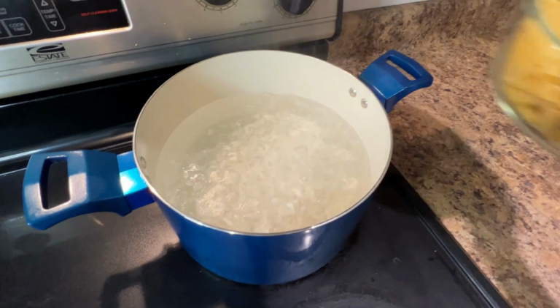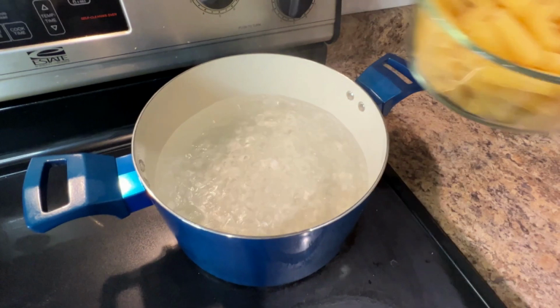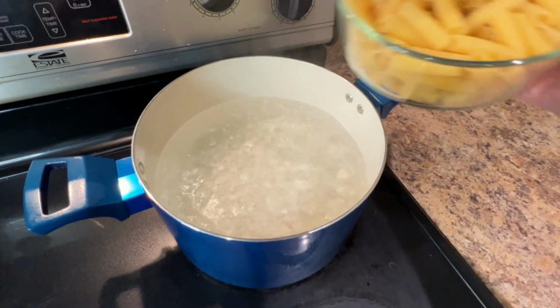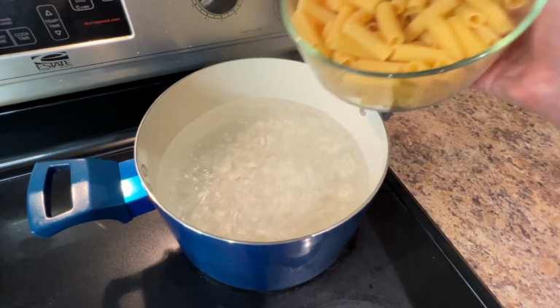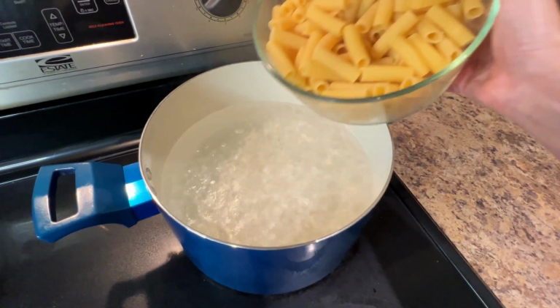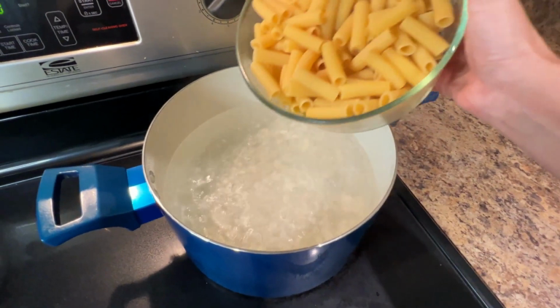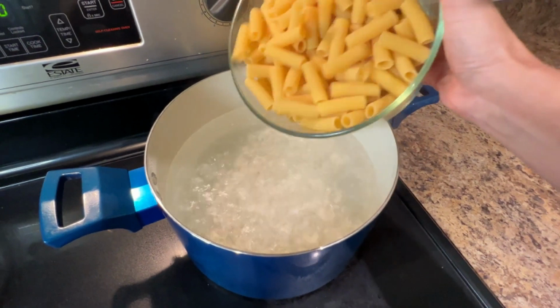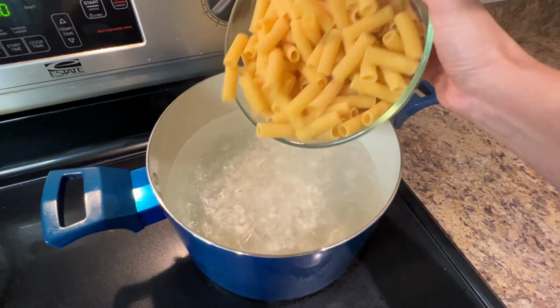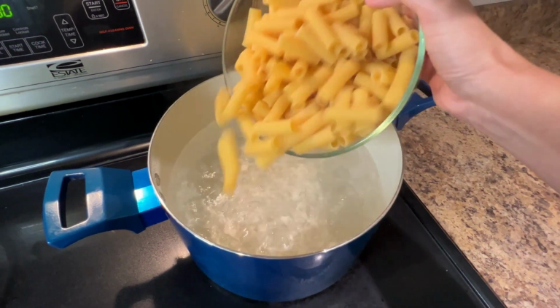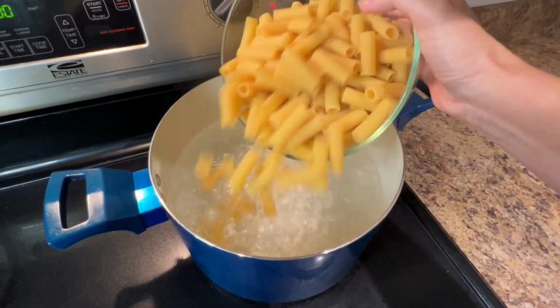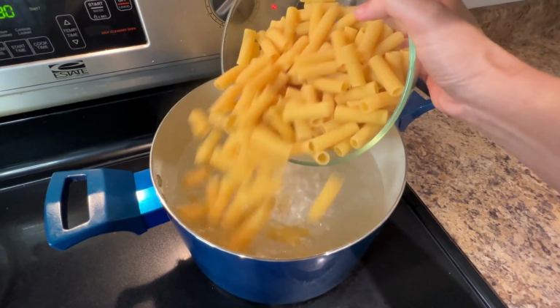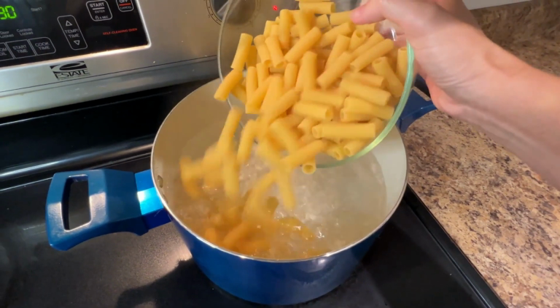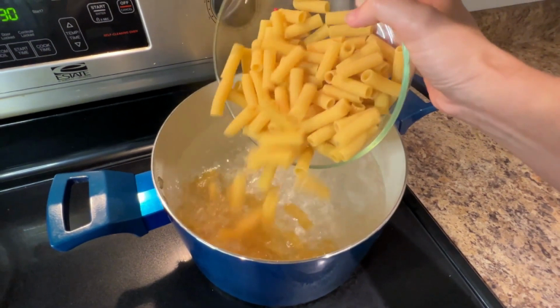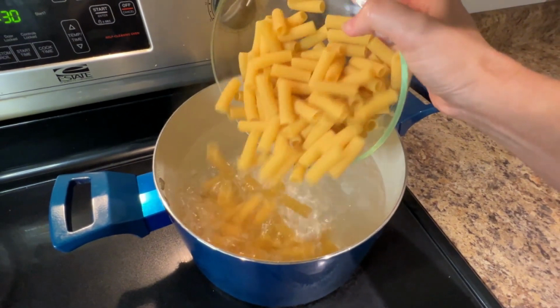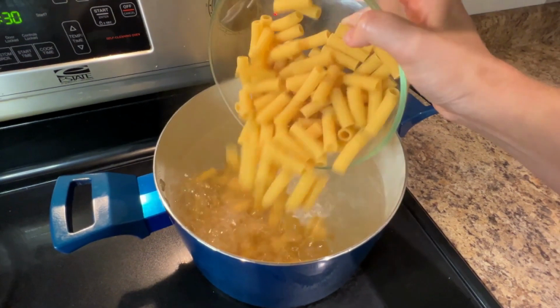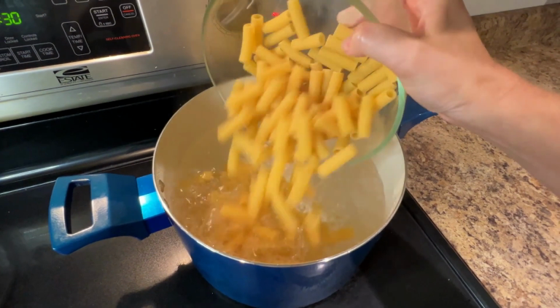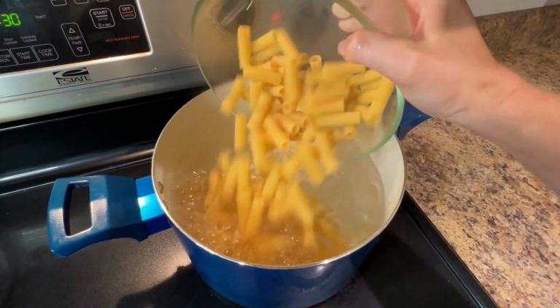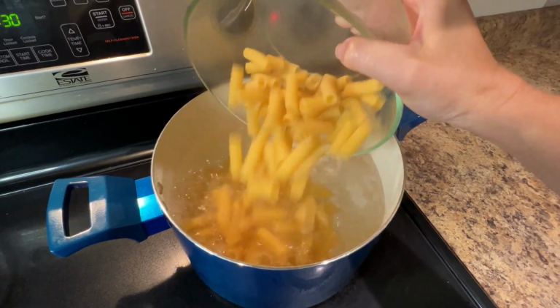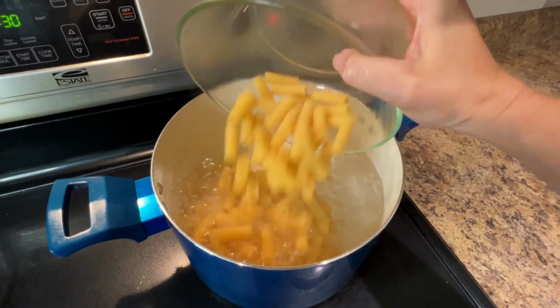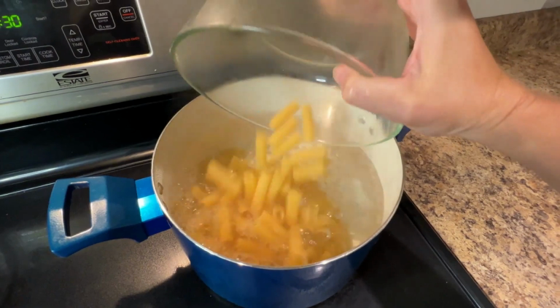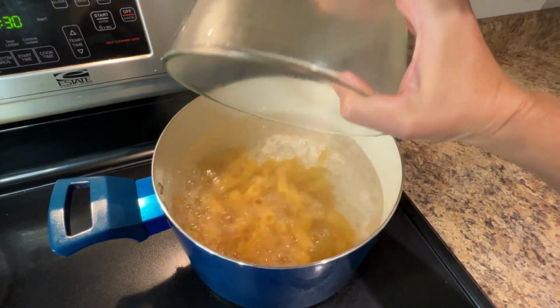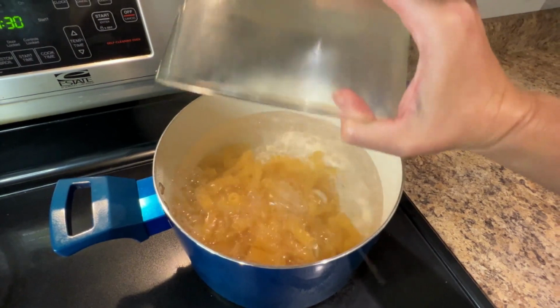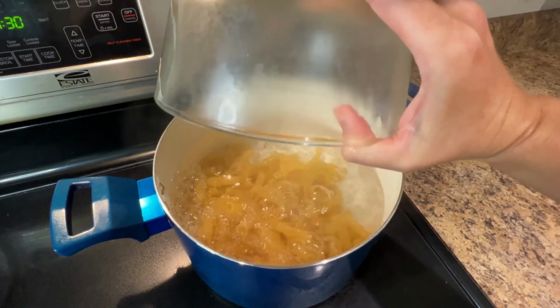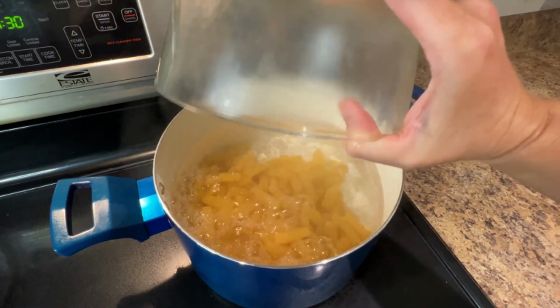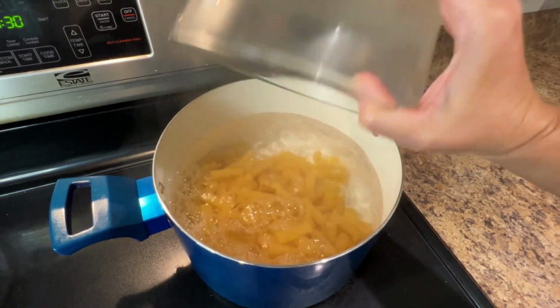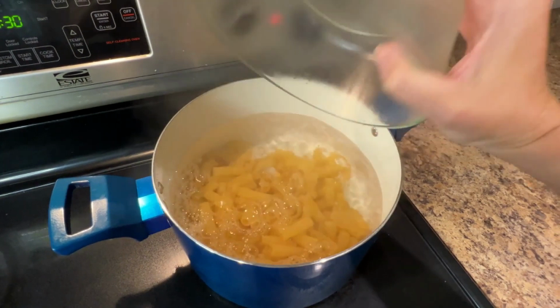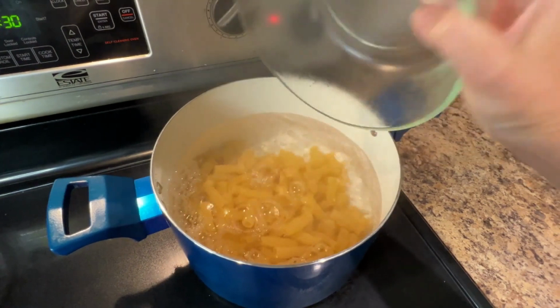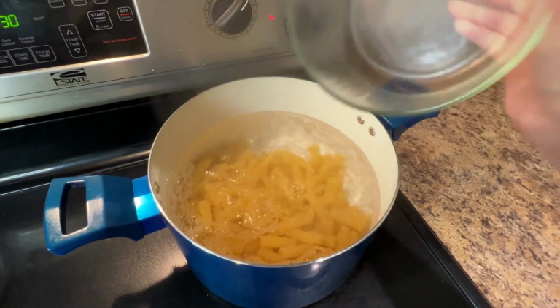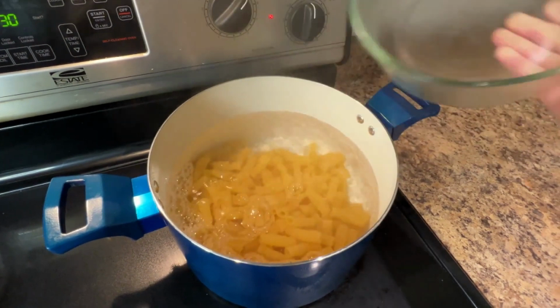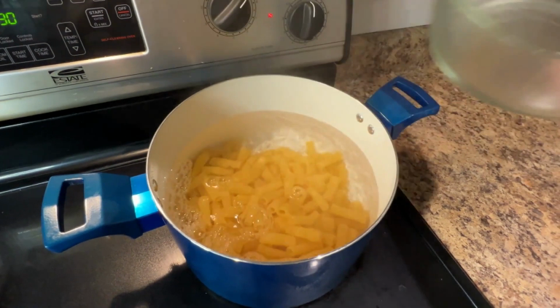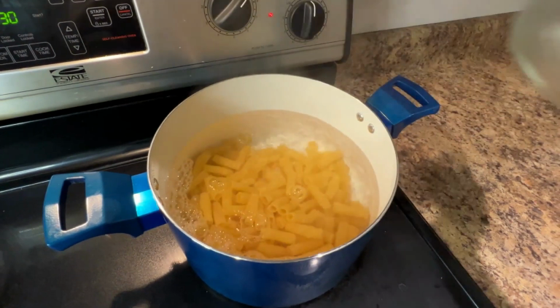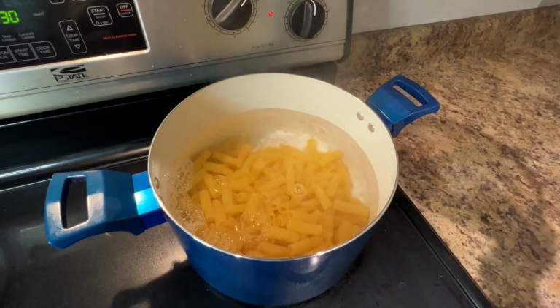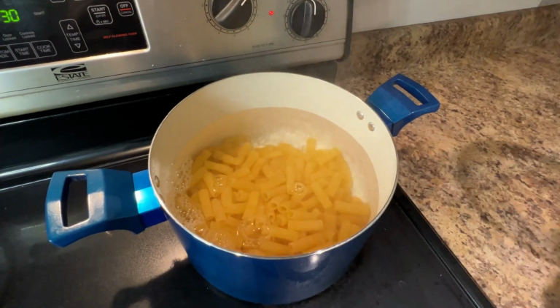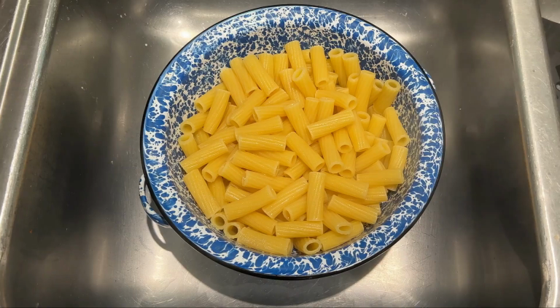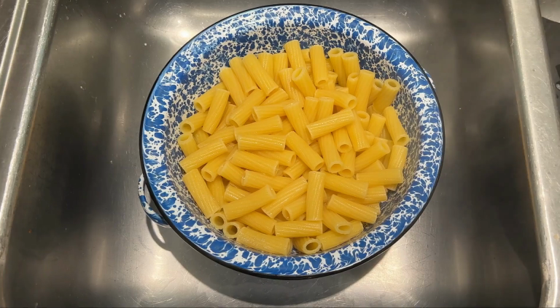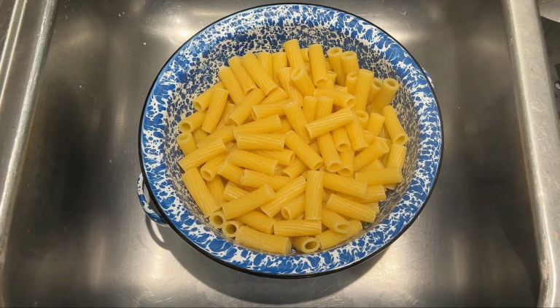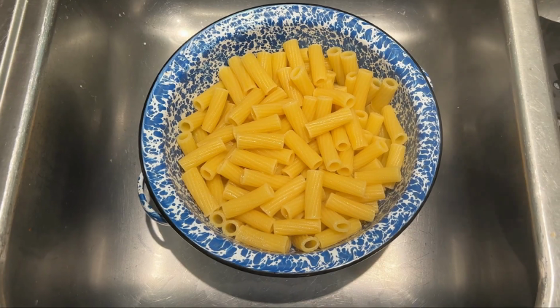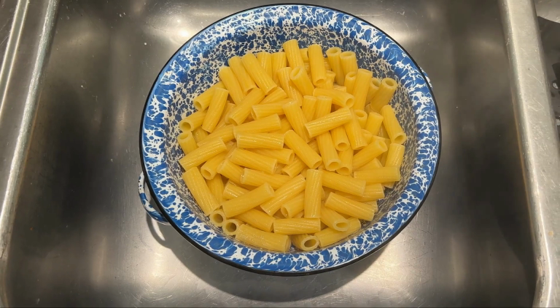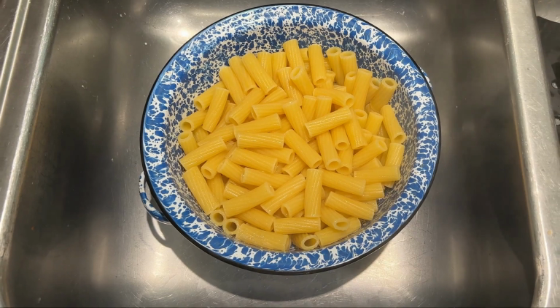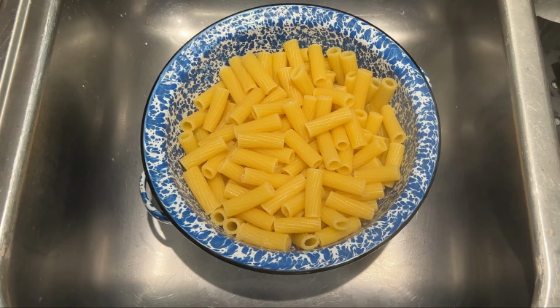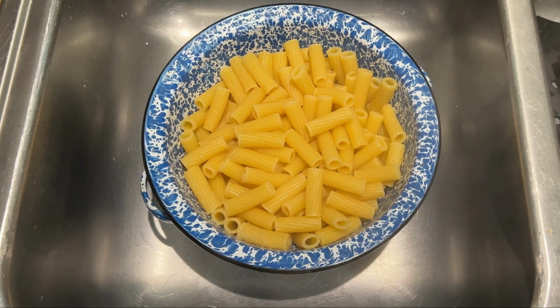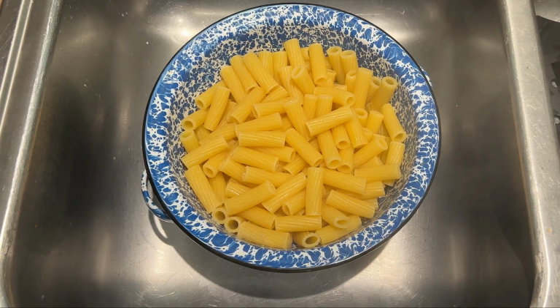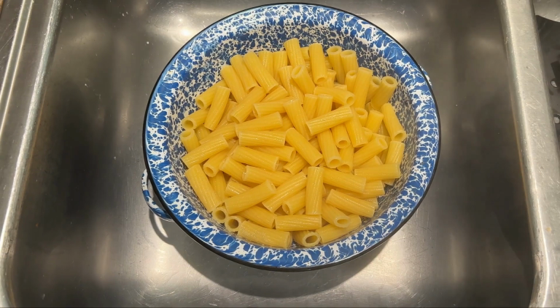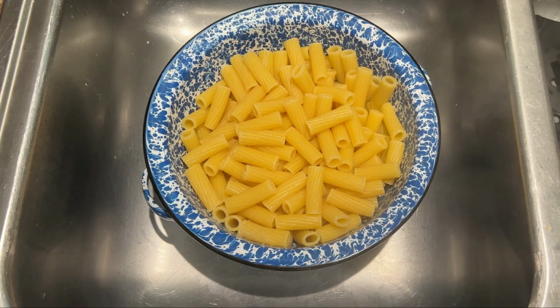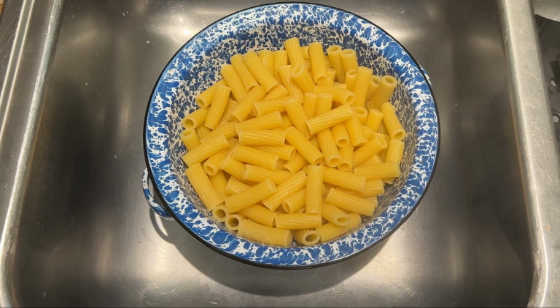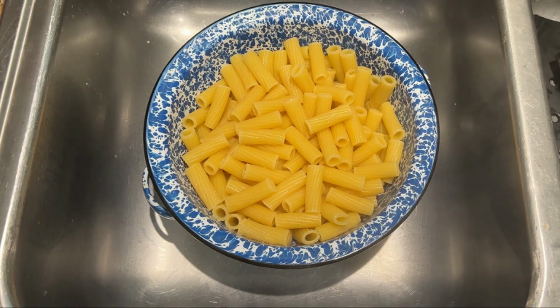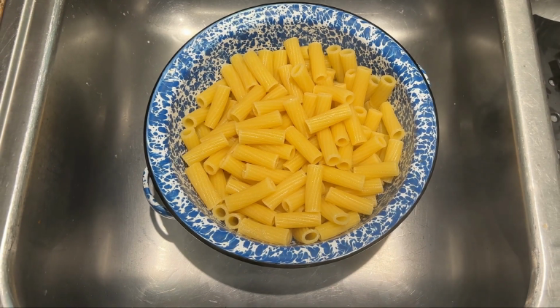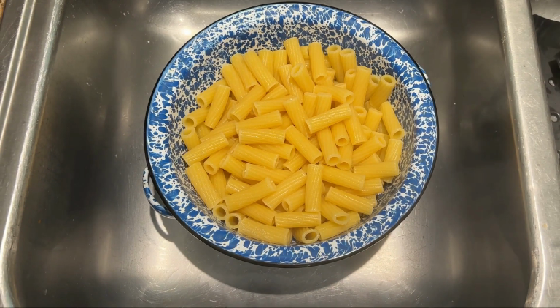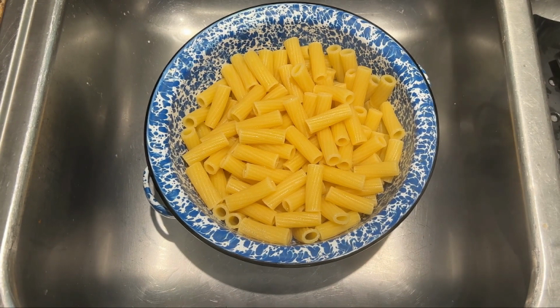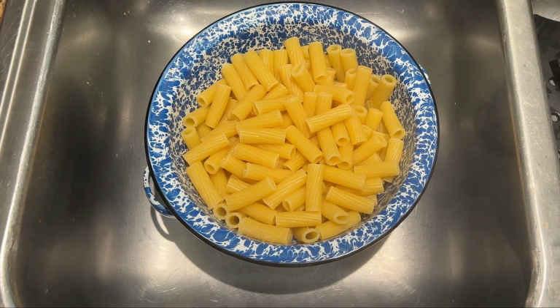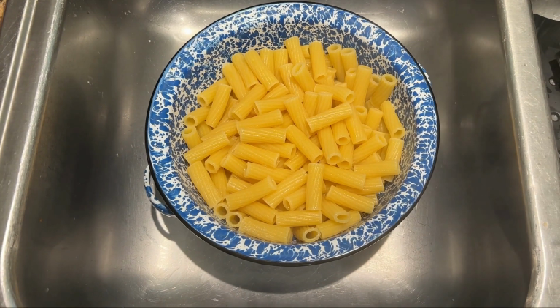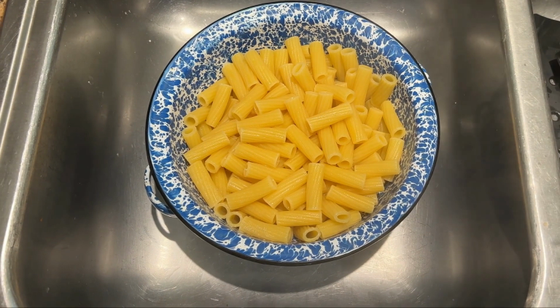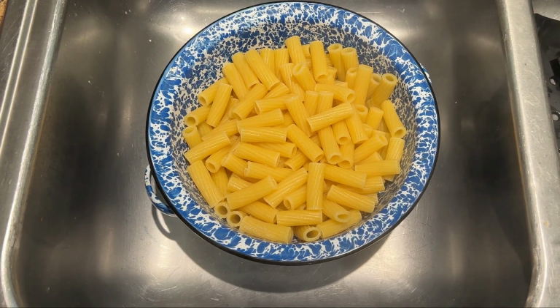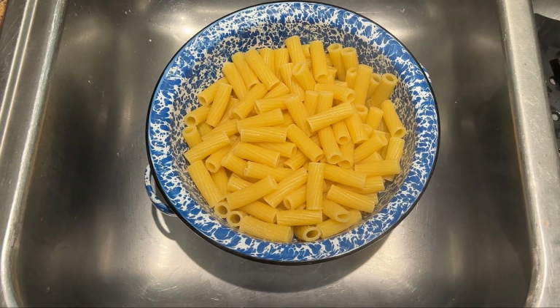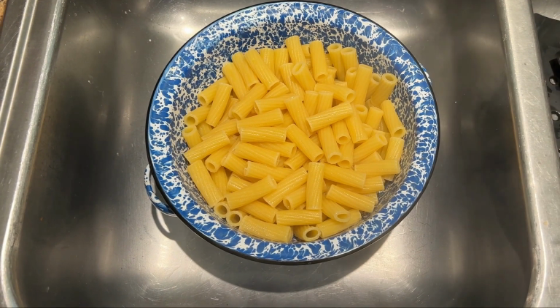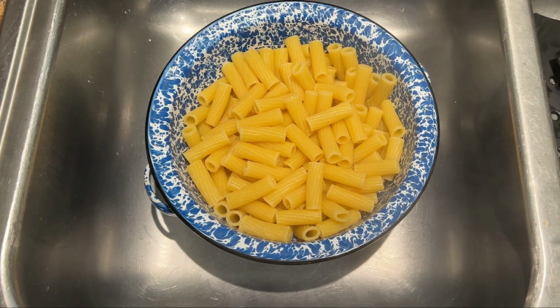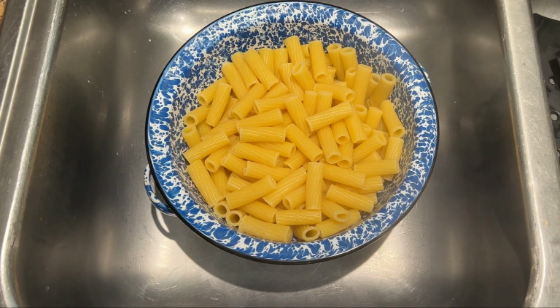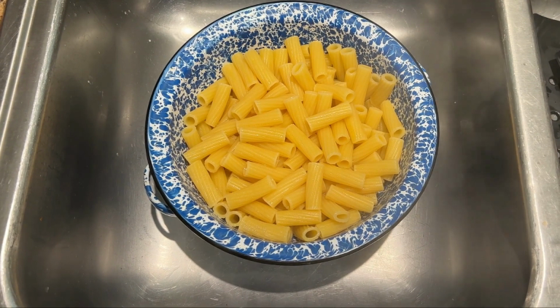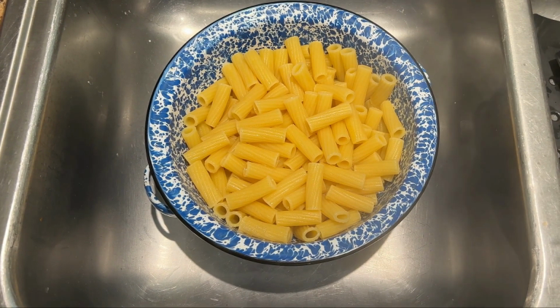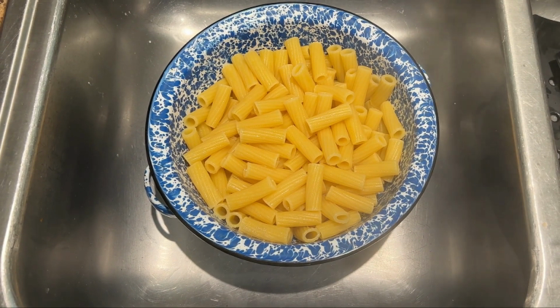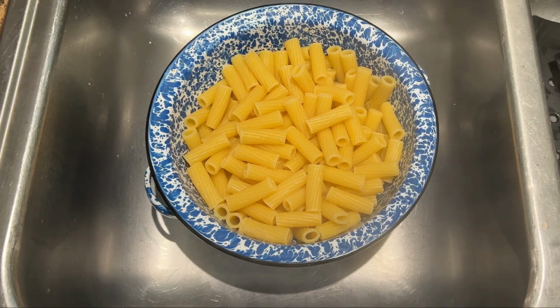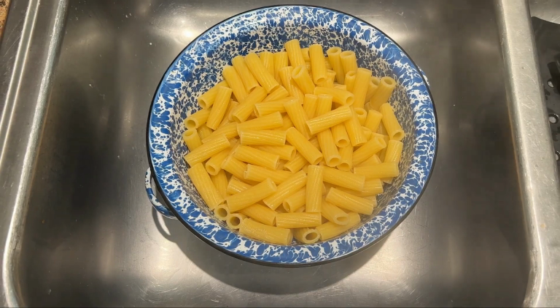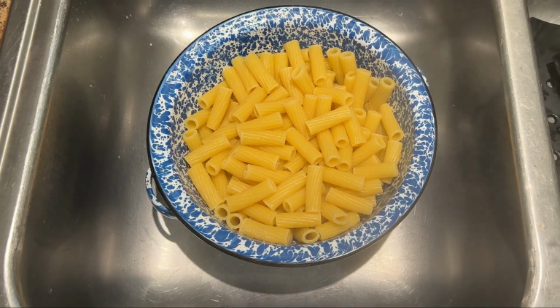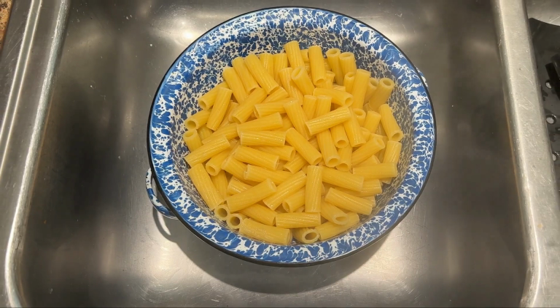Cook one 16-ounce package of rigatoni pasta in a large pot of salted water according to package directions. Drain the pasta and set aside.